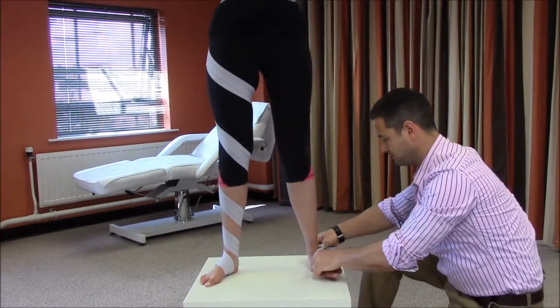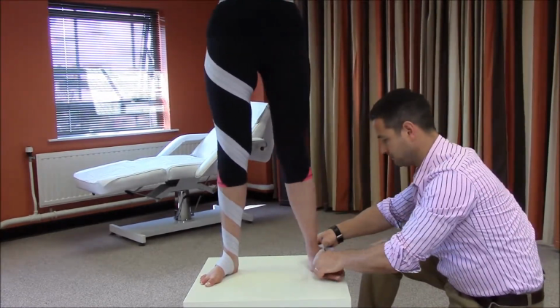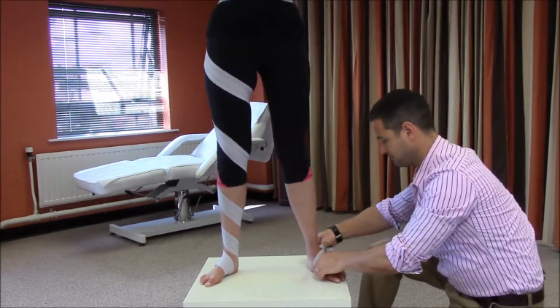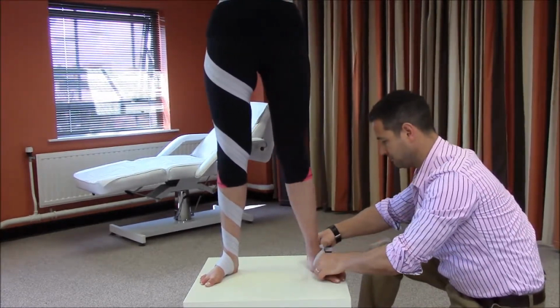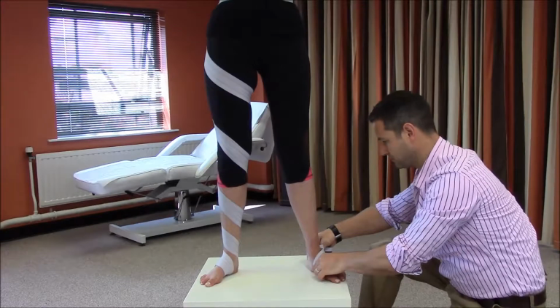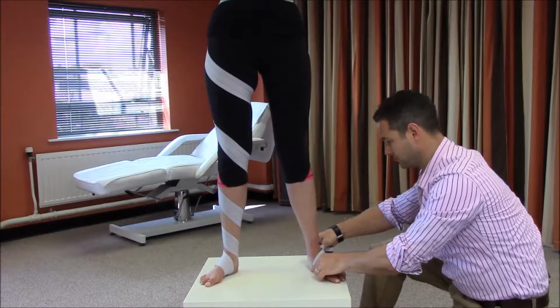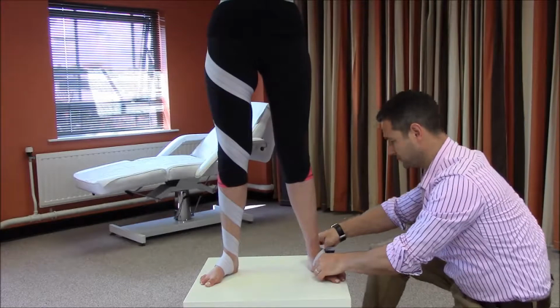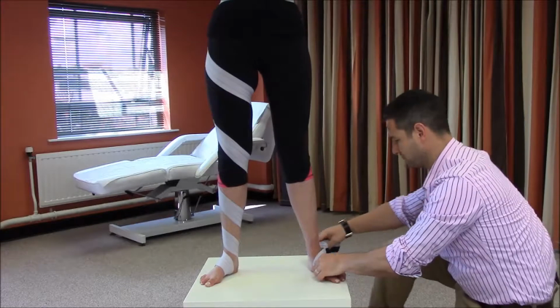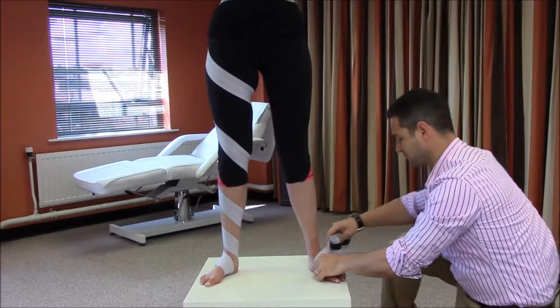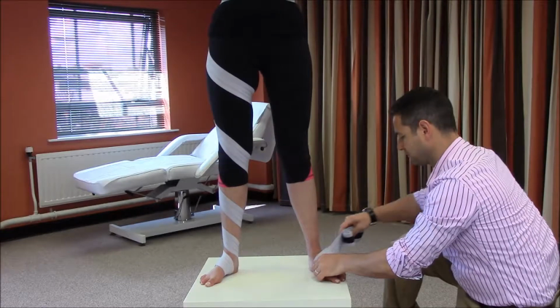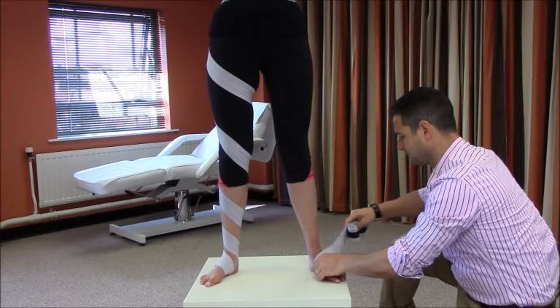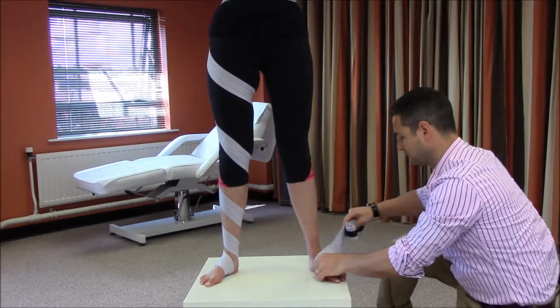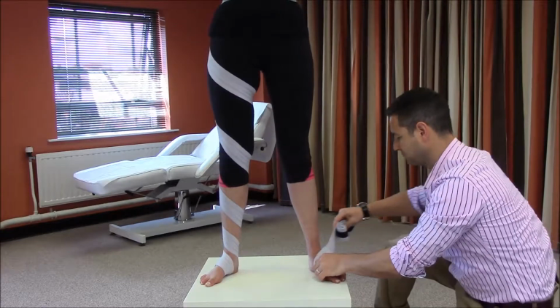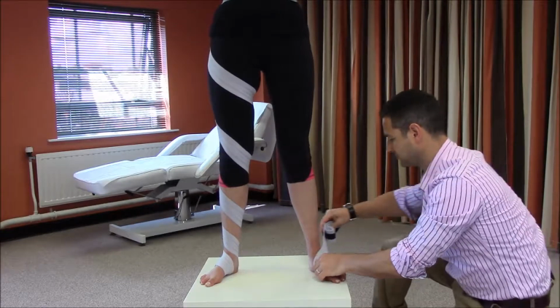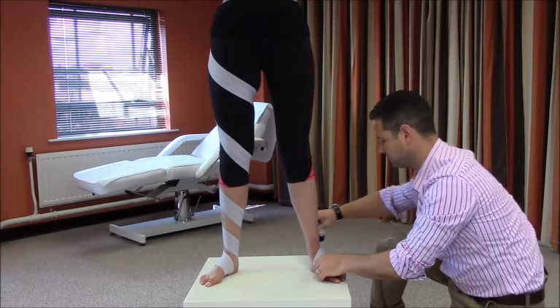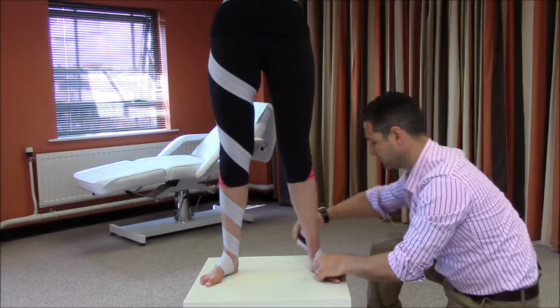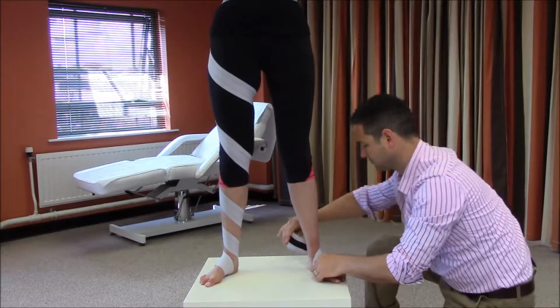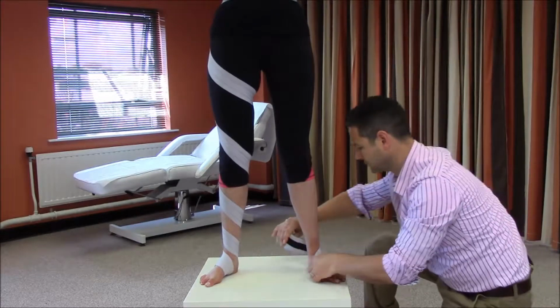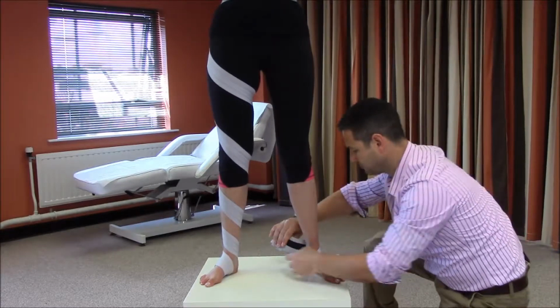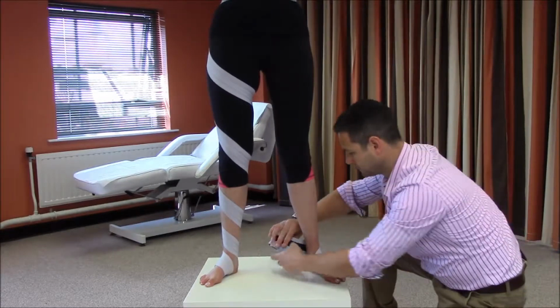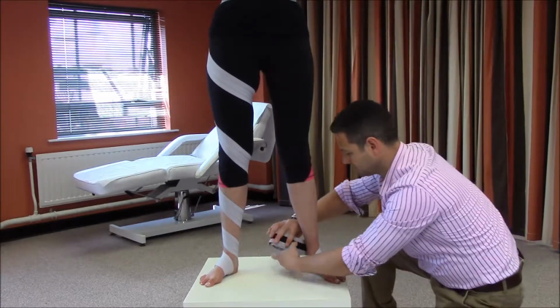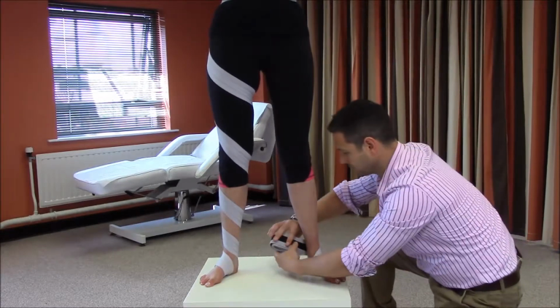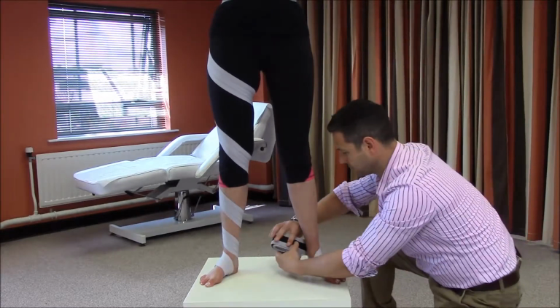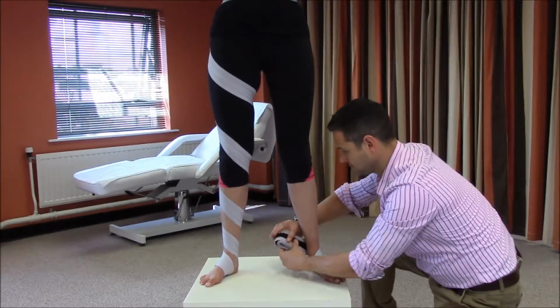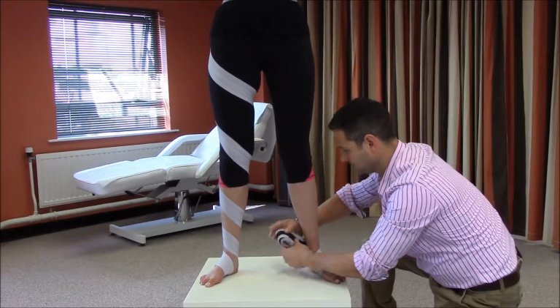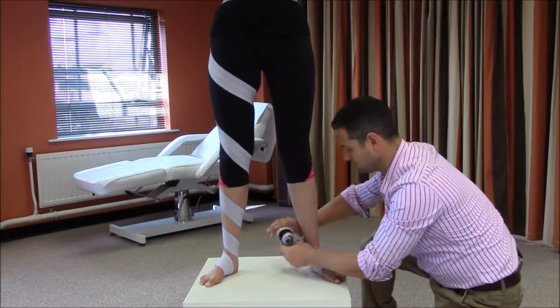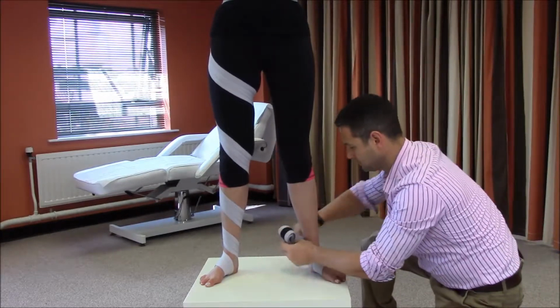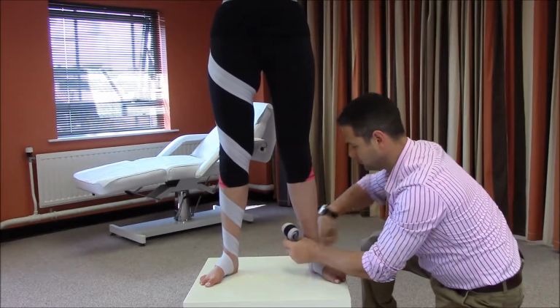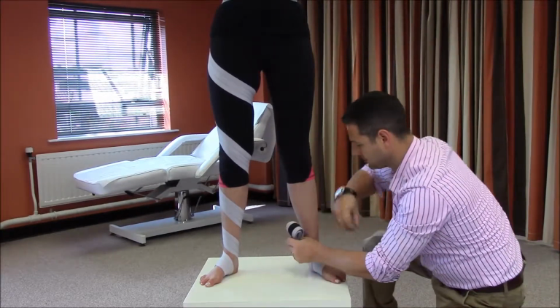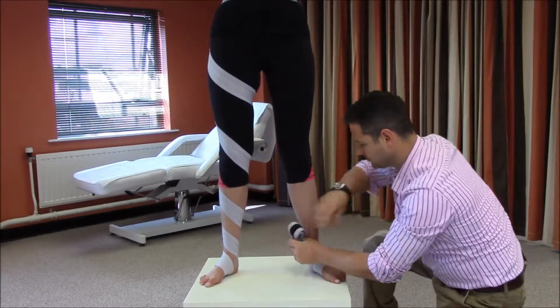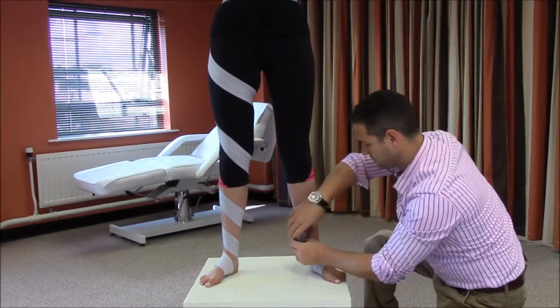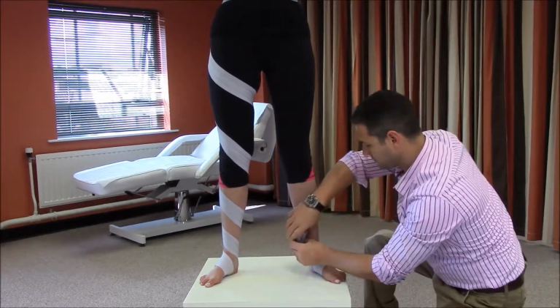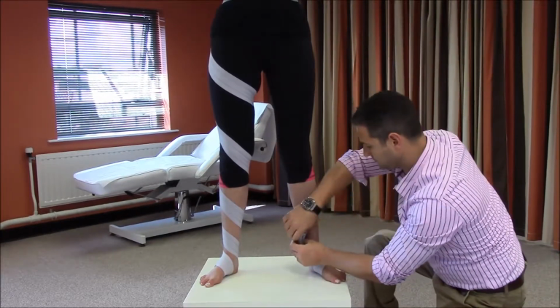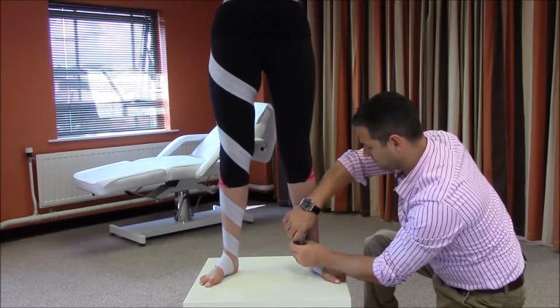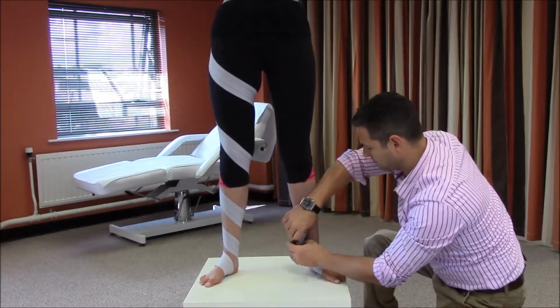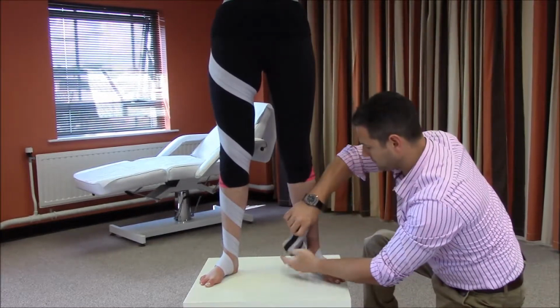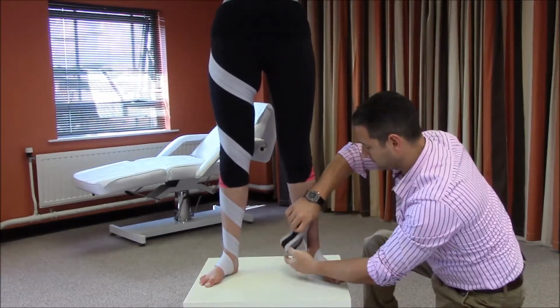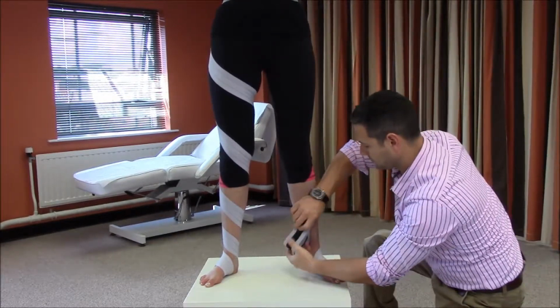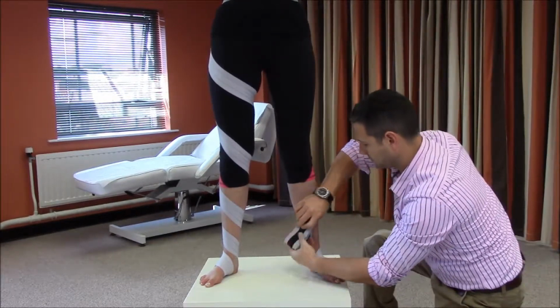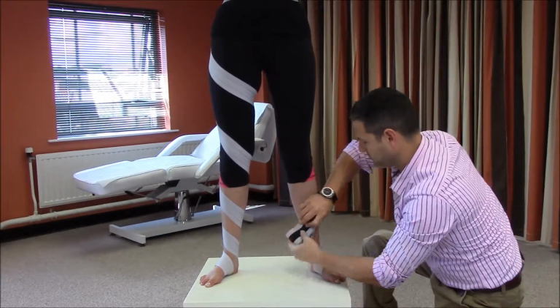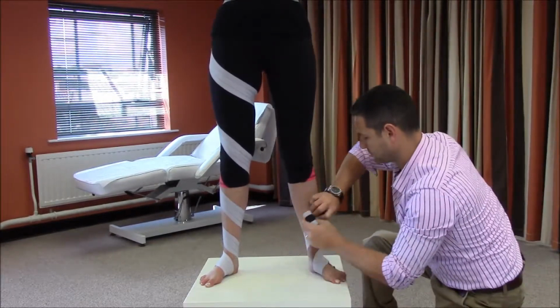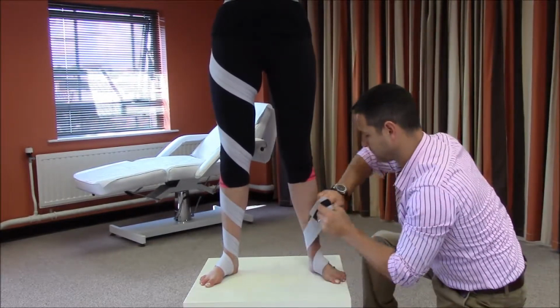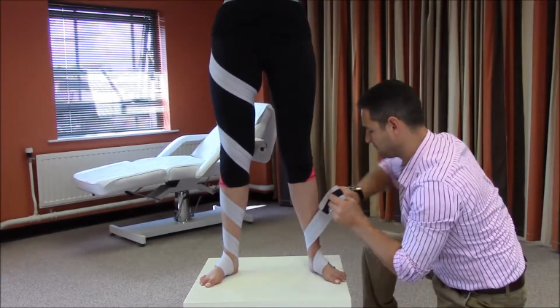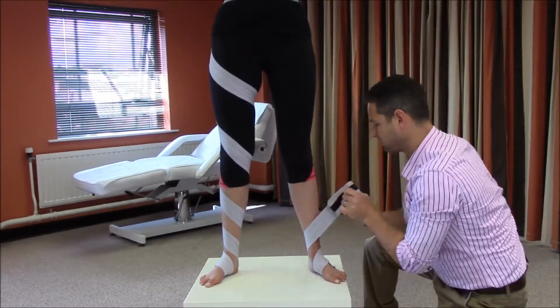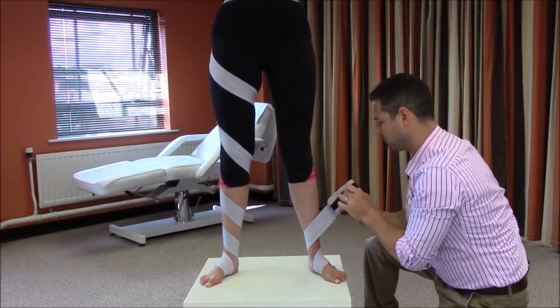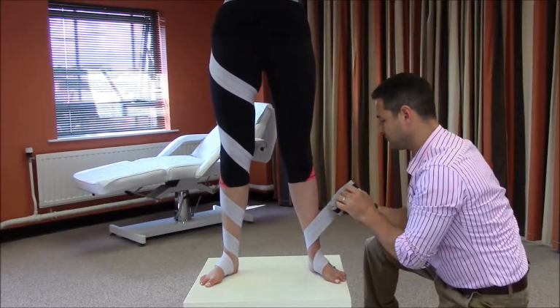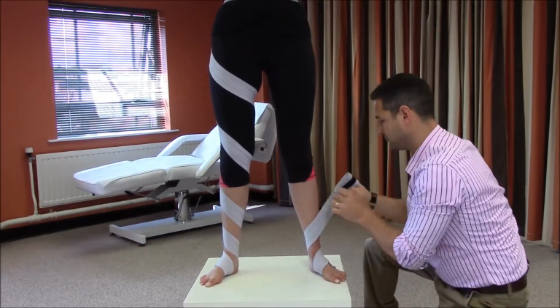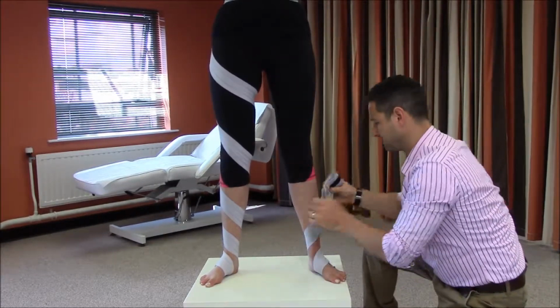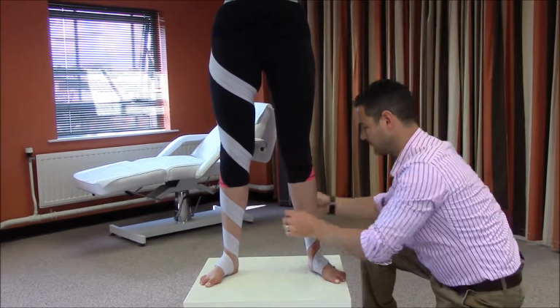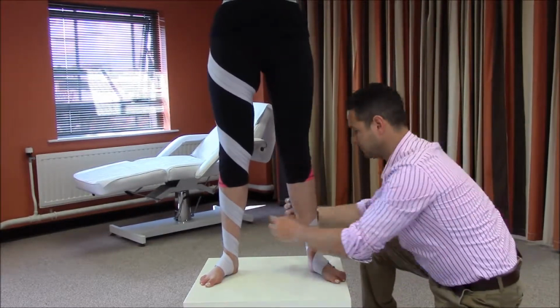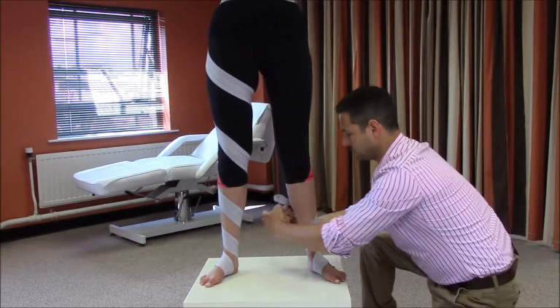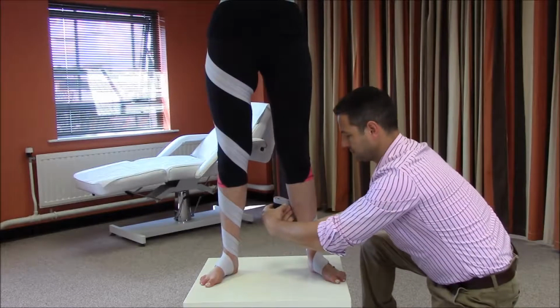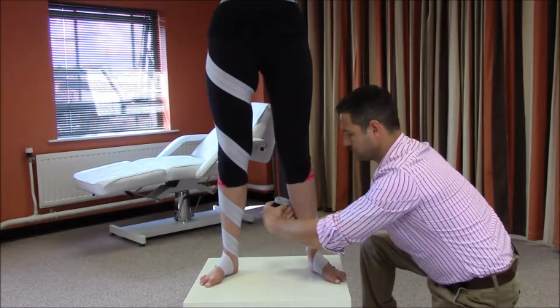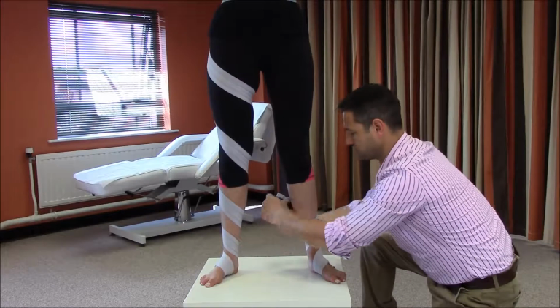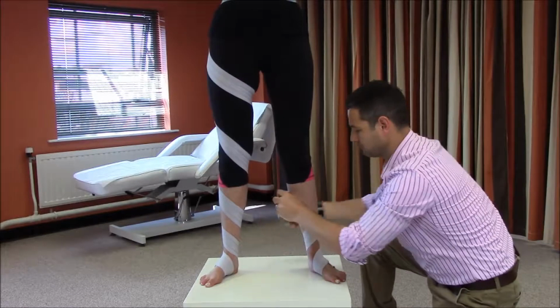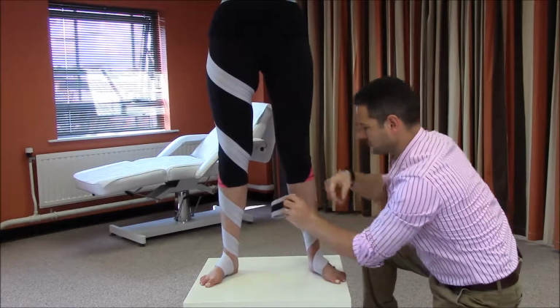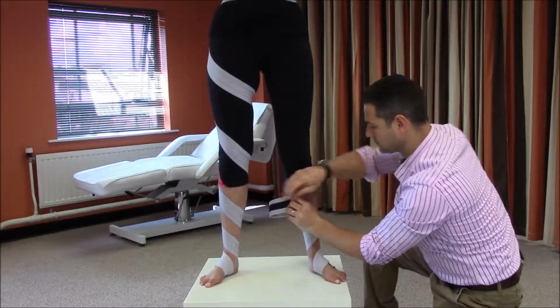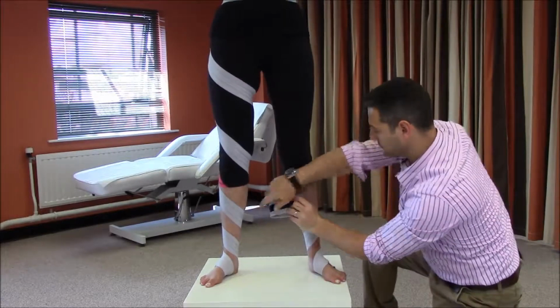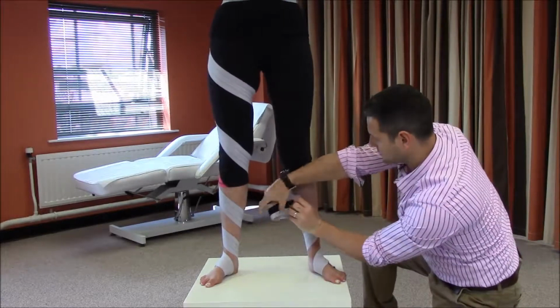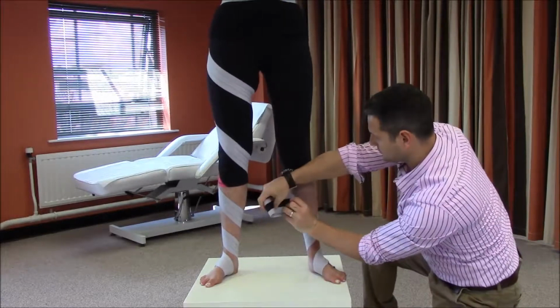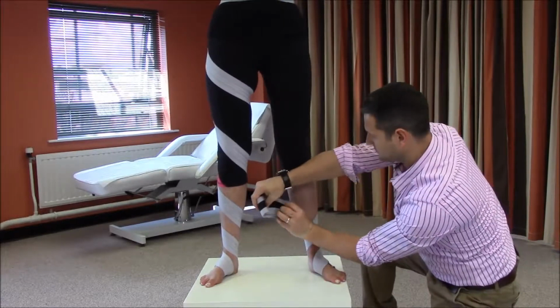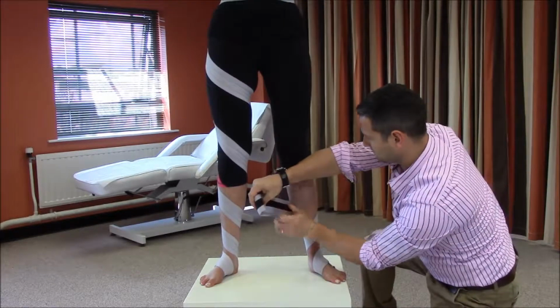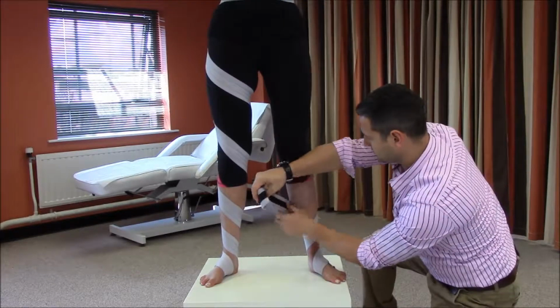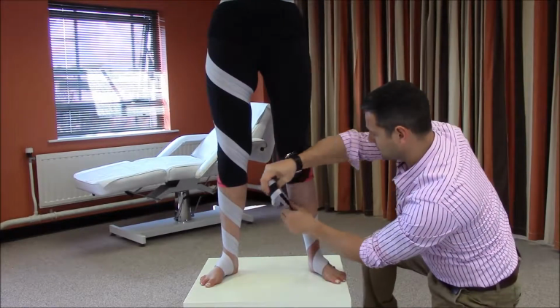You may notice that I have externally rotated the foot prior to donning the strap. This increases the degree of external rotation during gait.